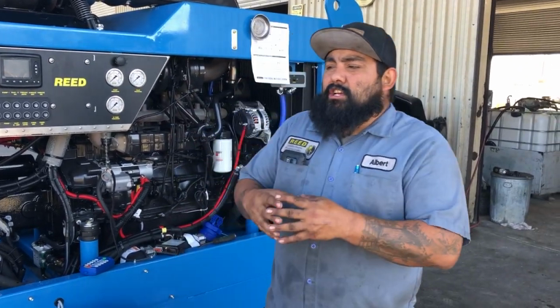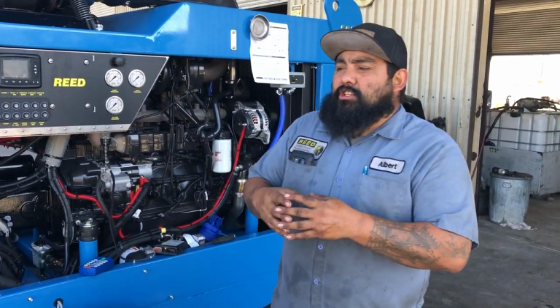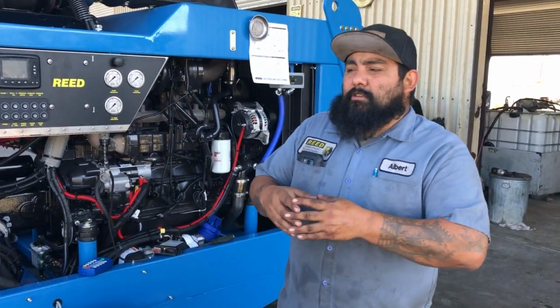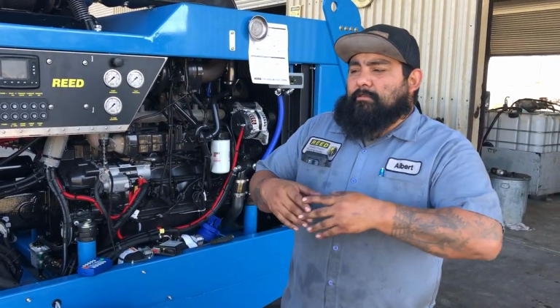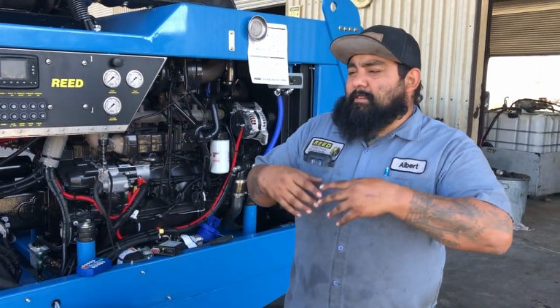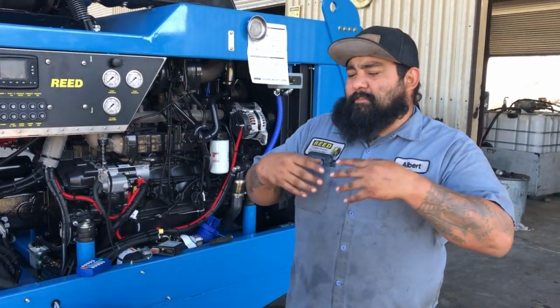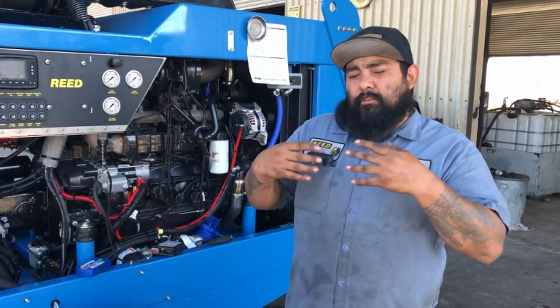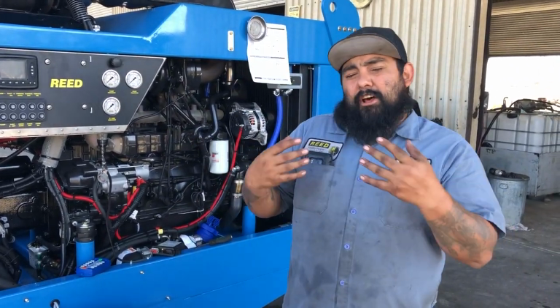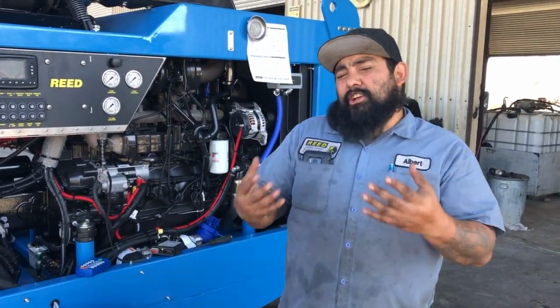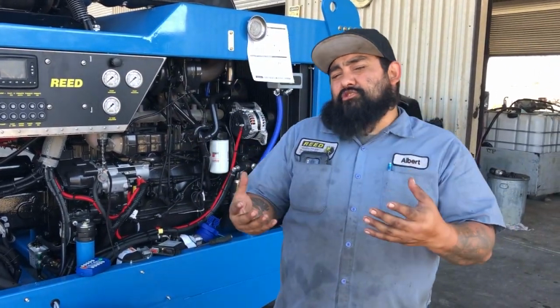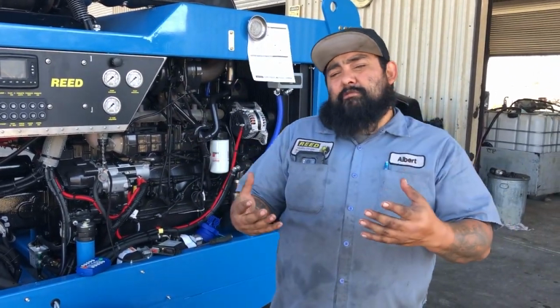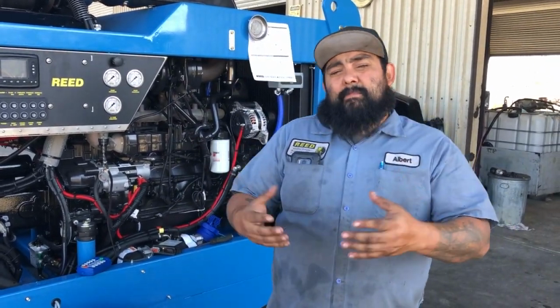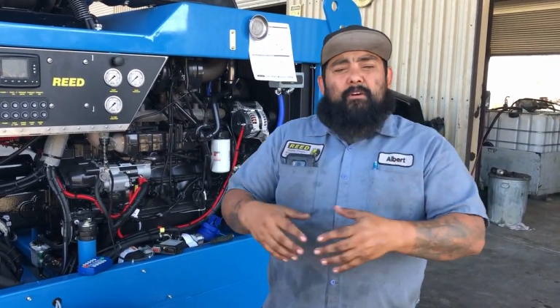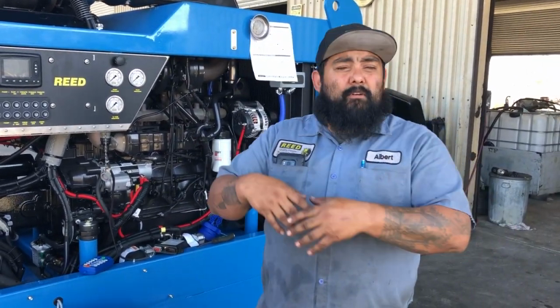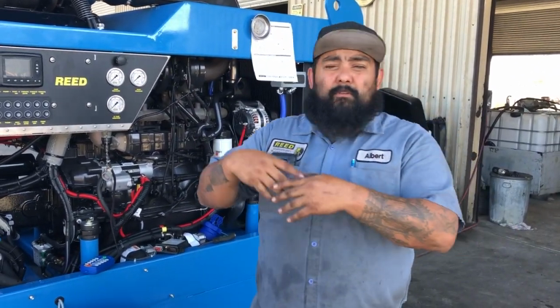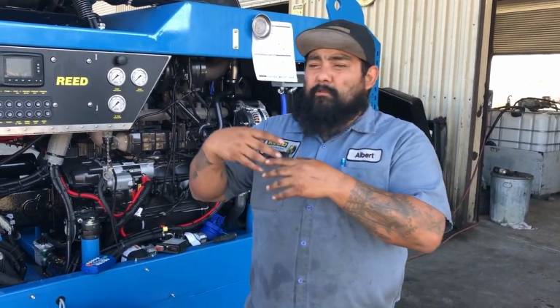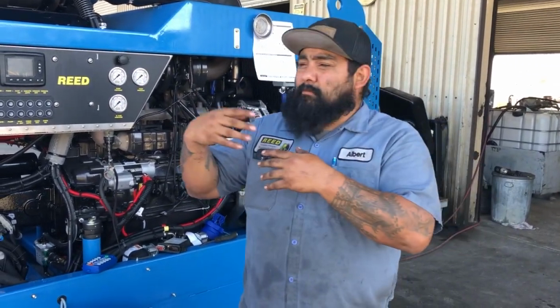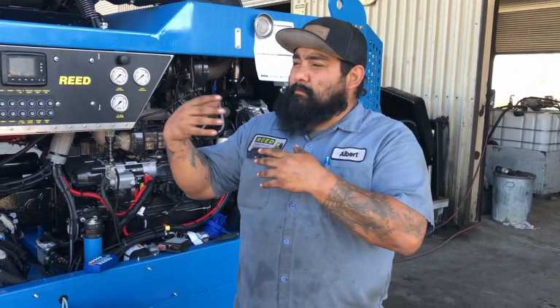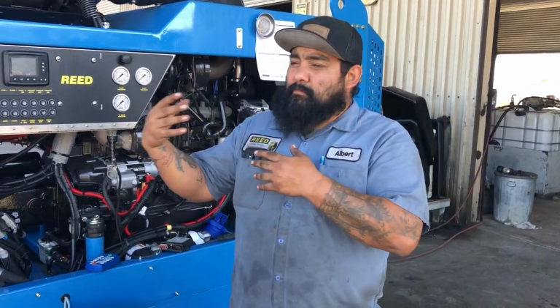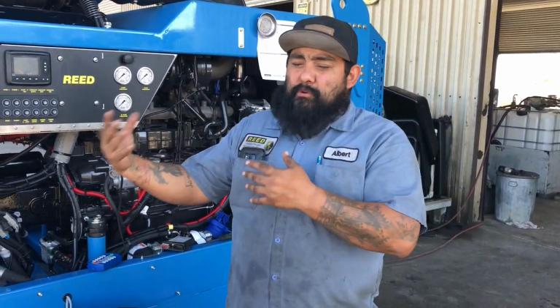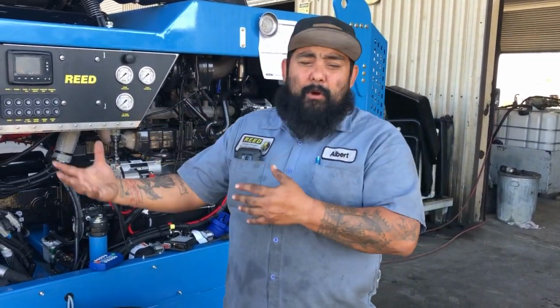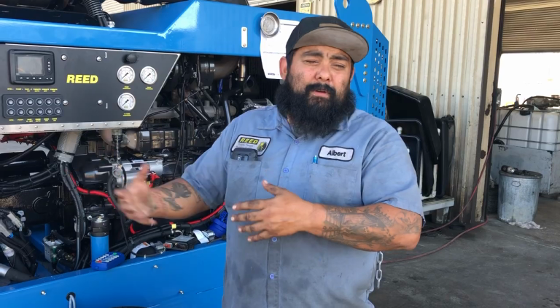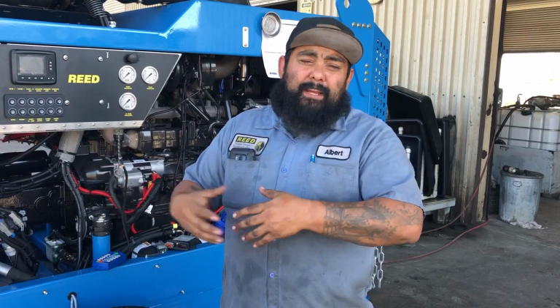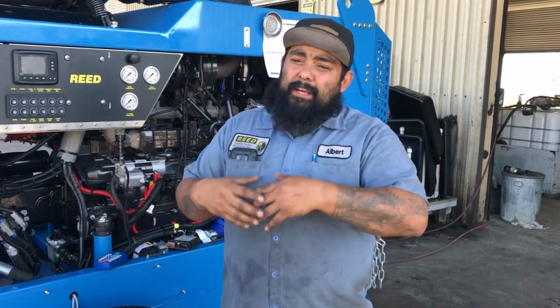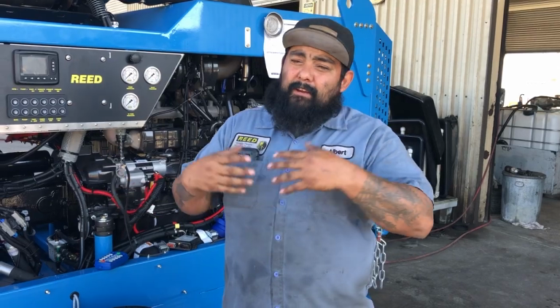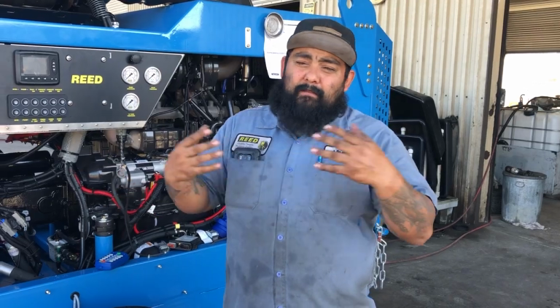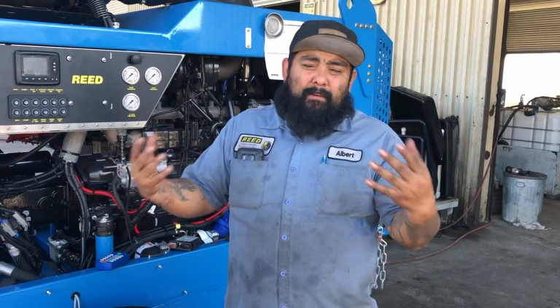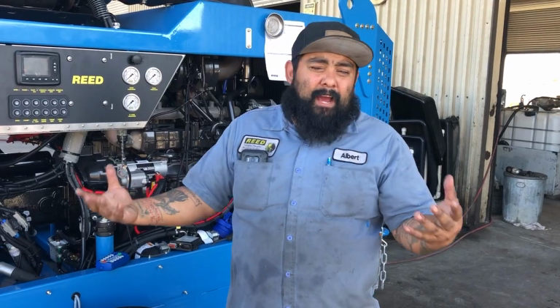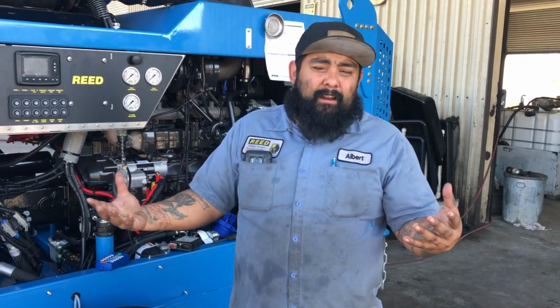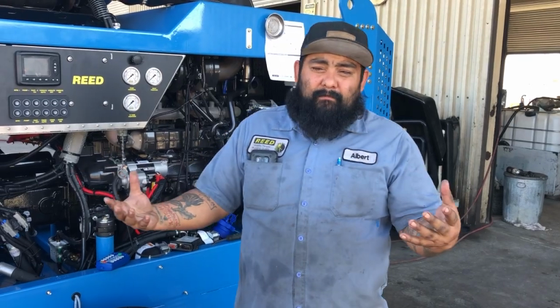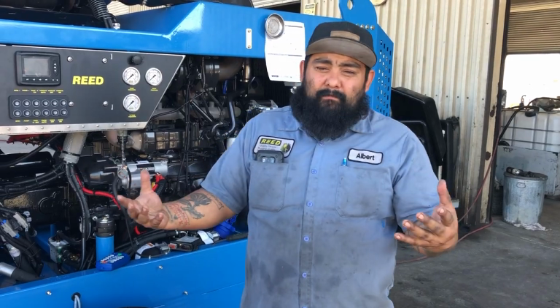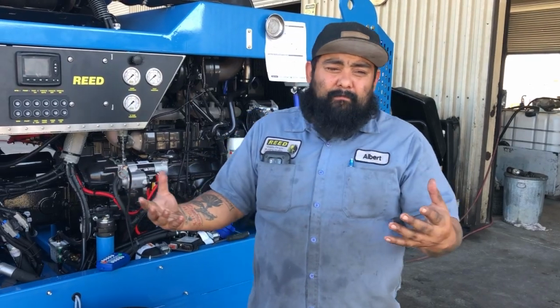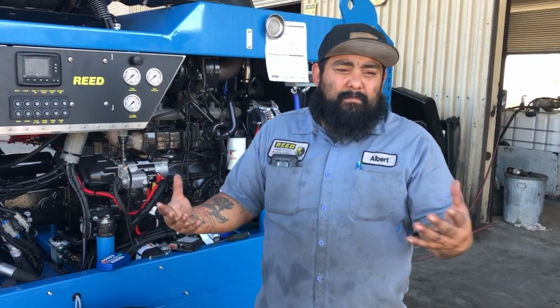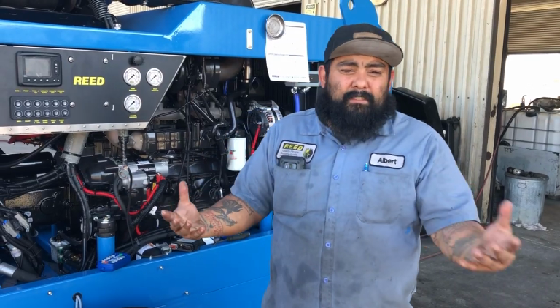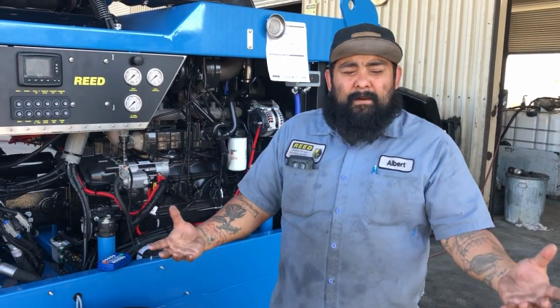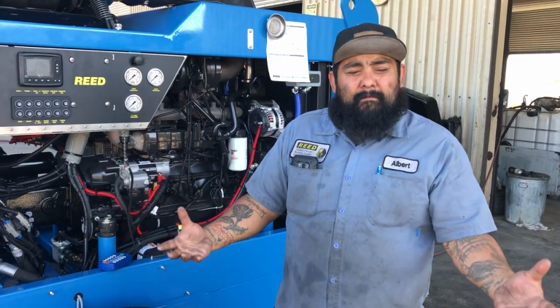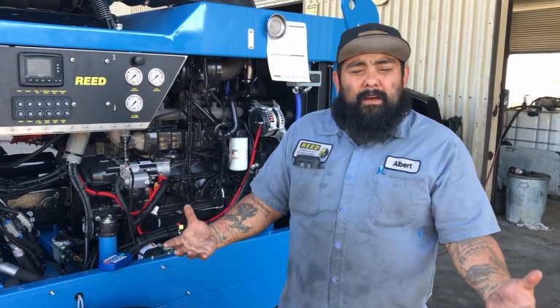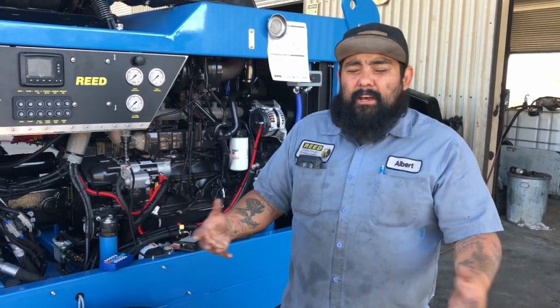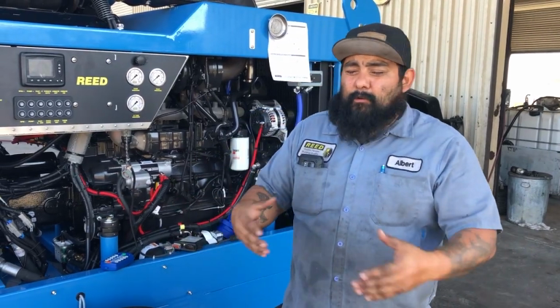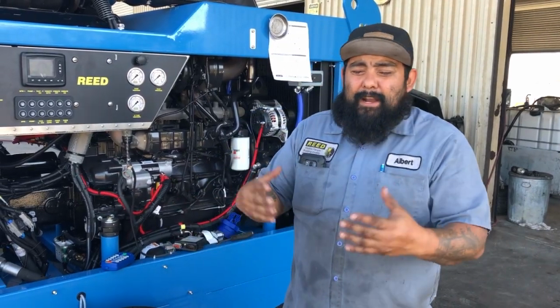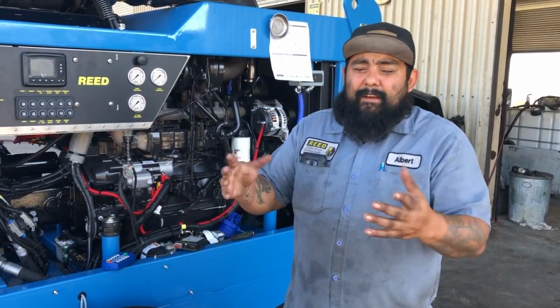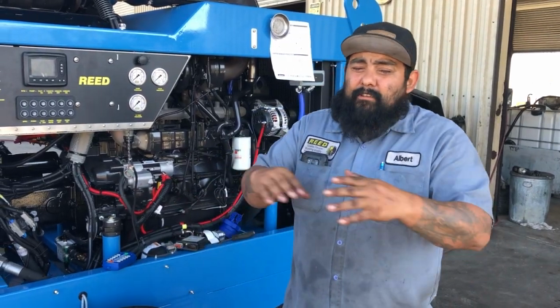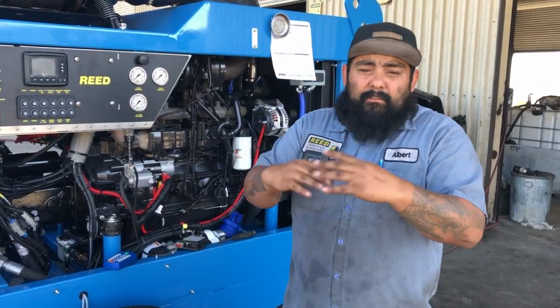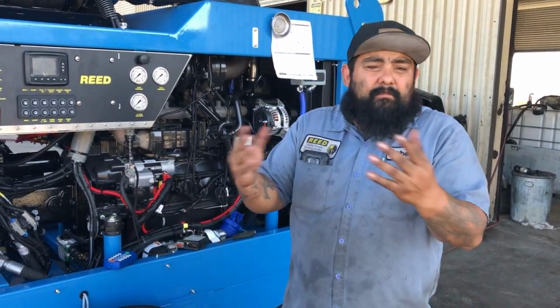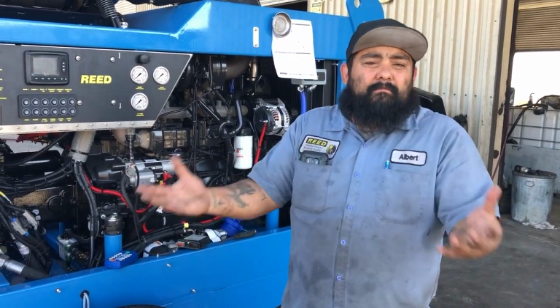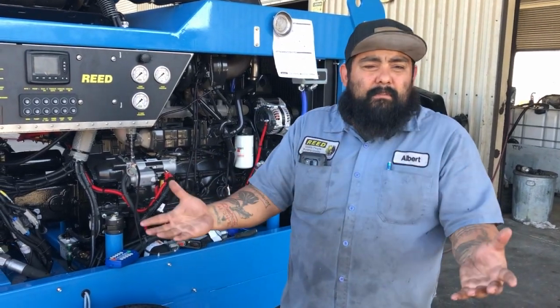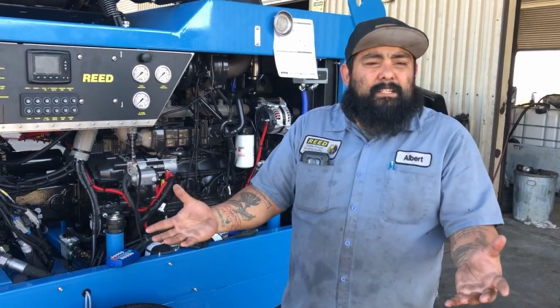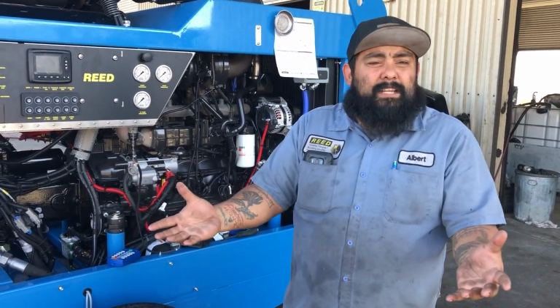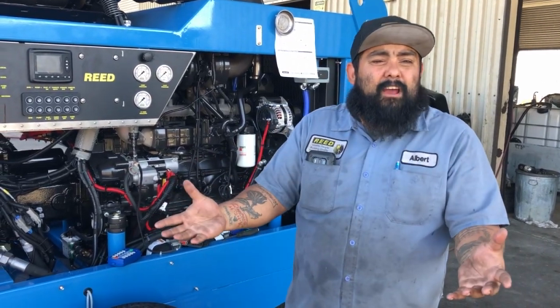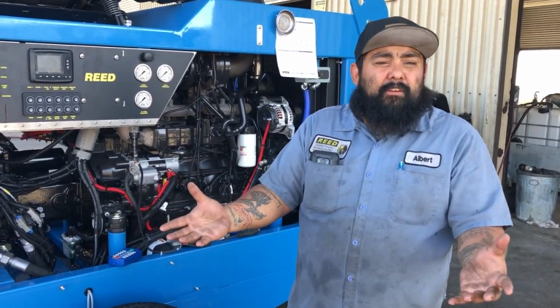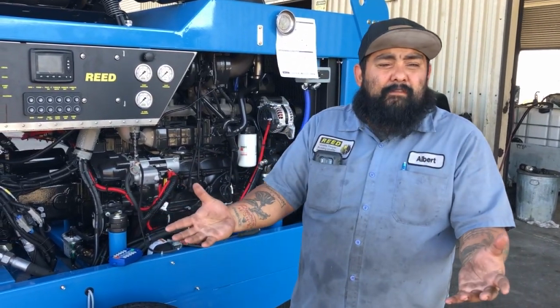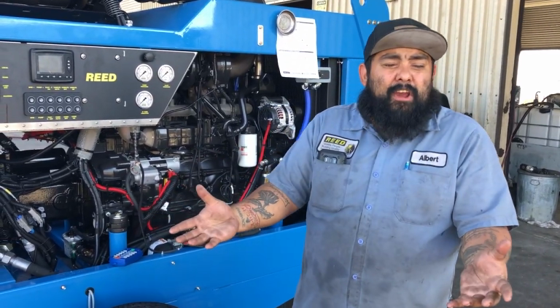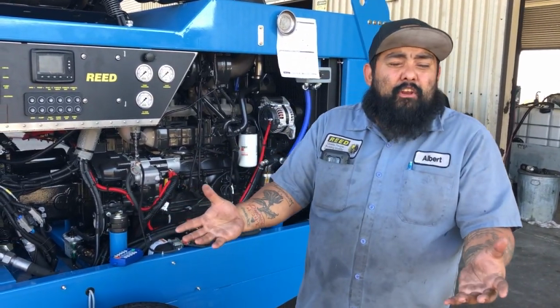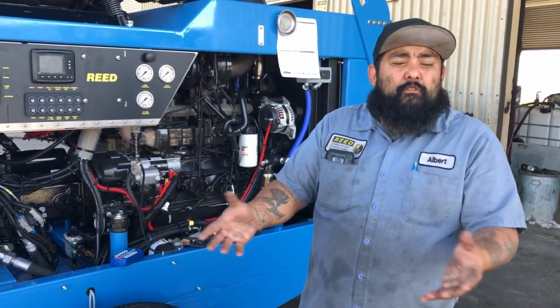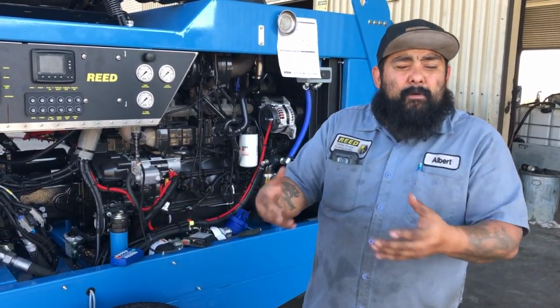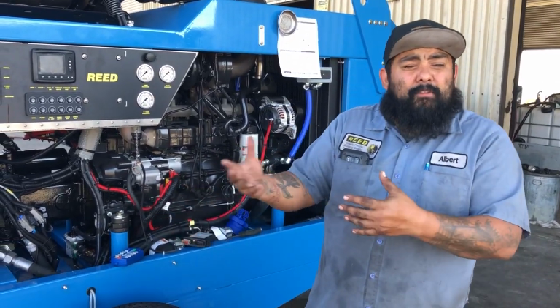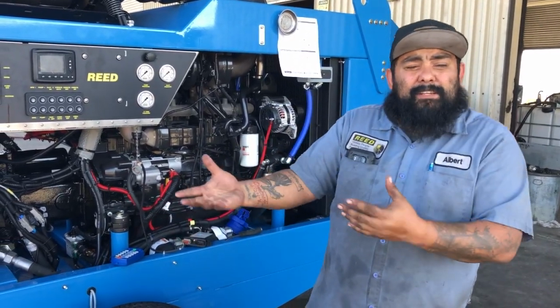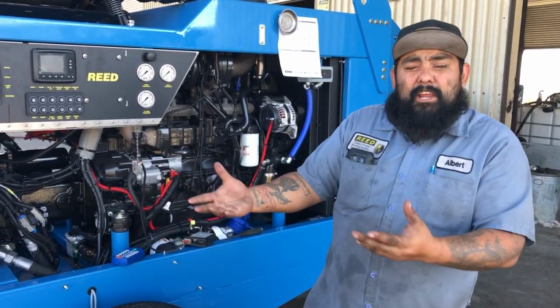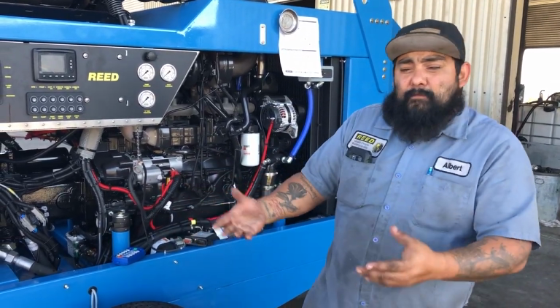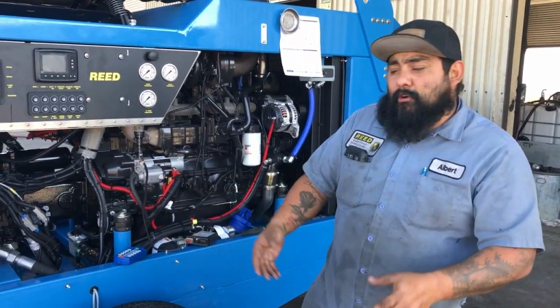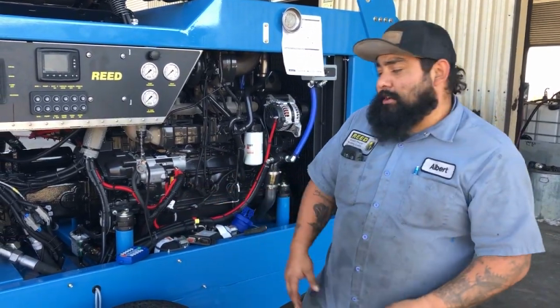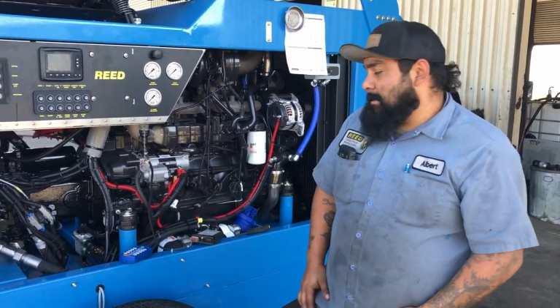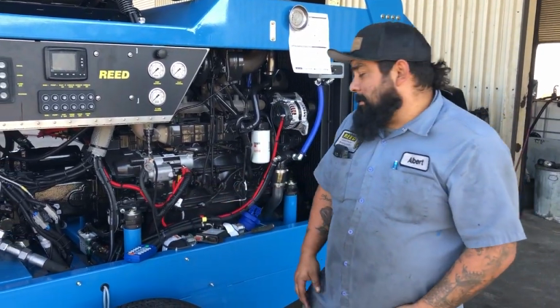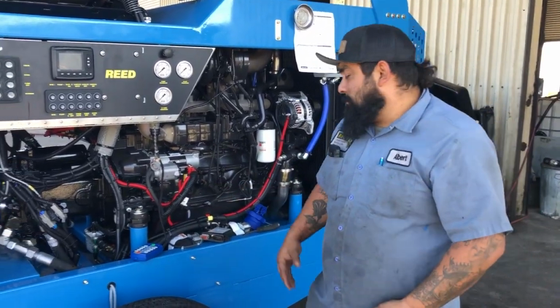So if you lost your remote, broke it, got some mud on it — whatever the case — and you got a new remote, this is how you program it.